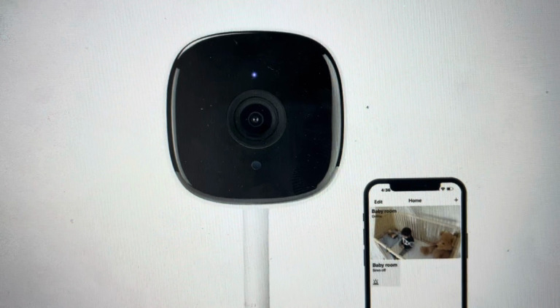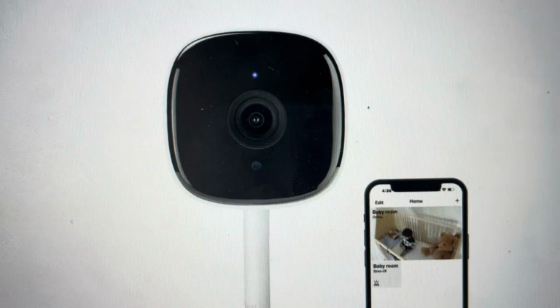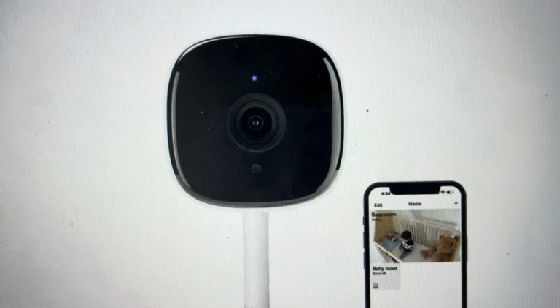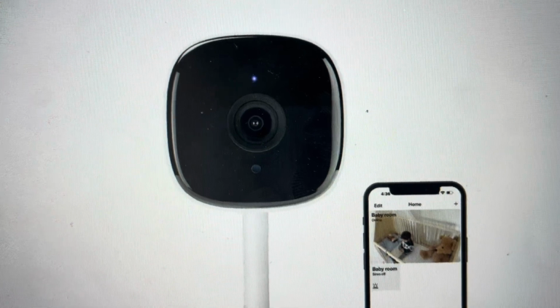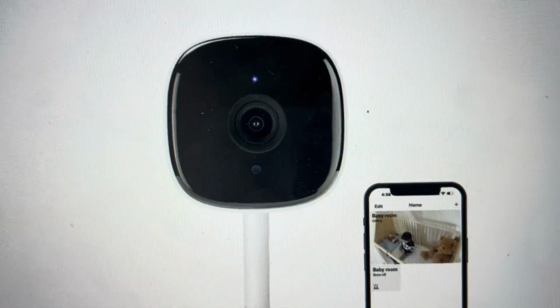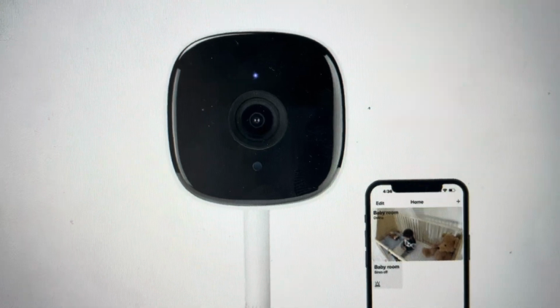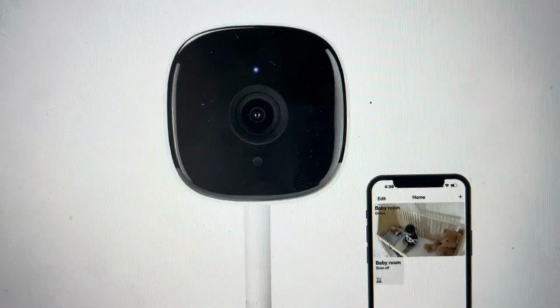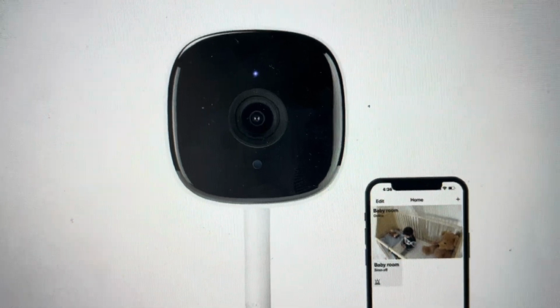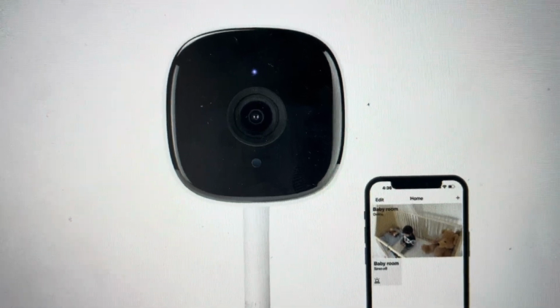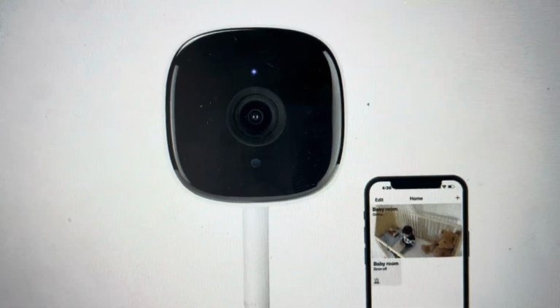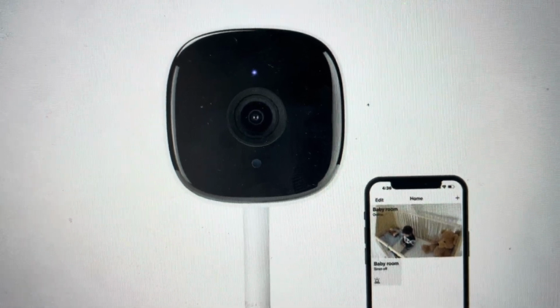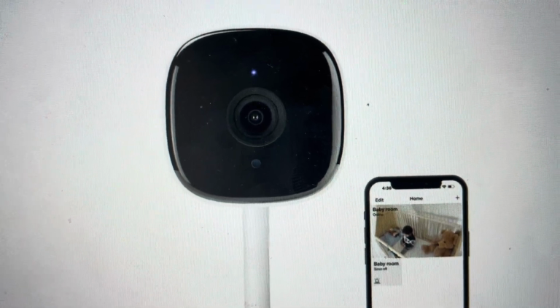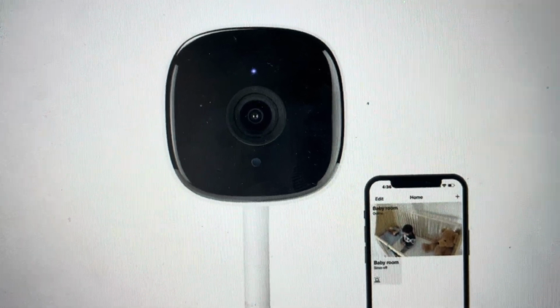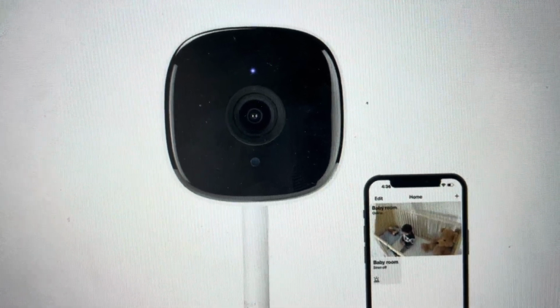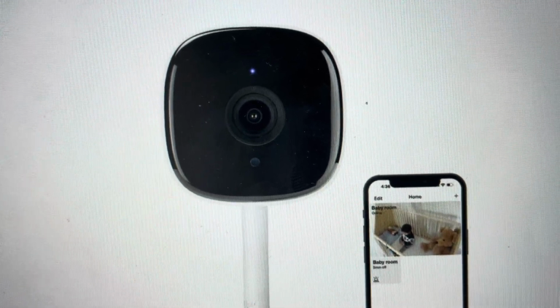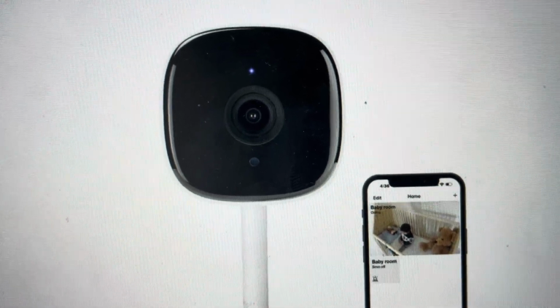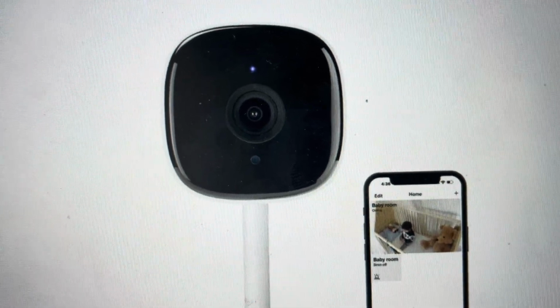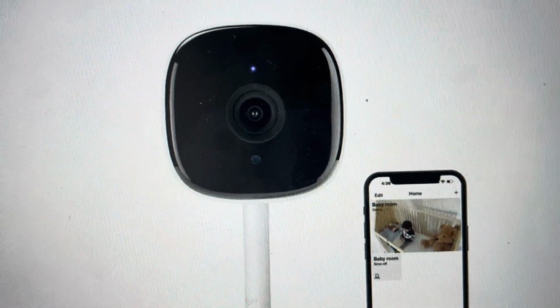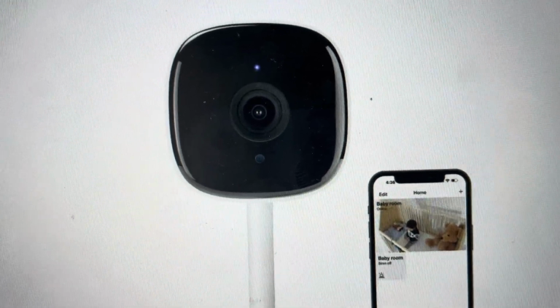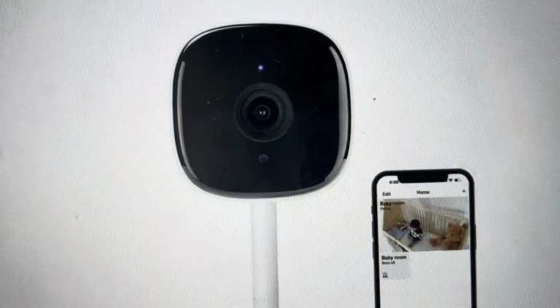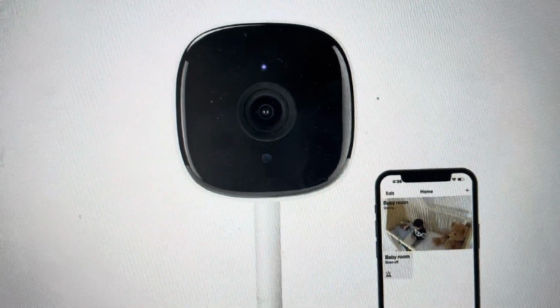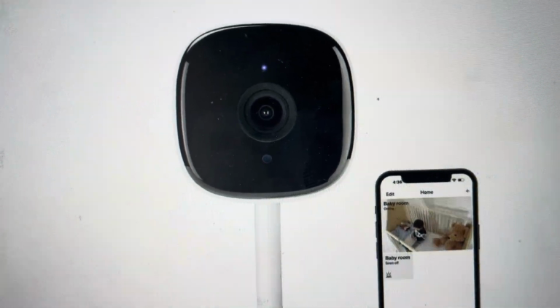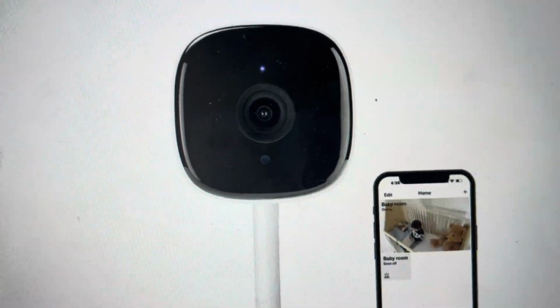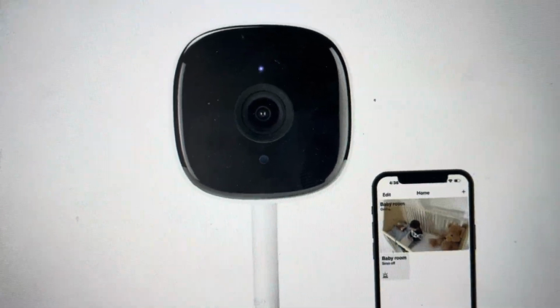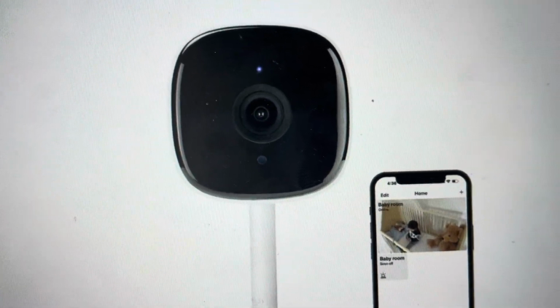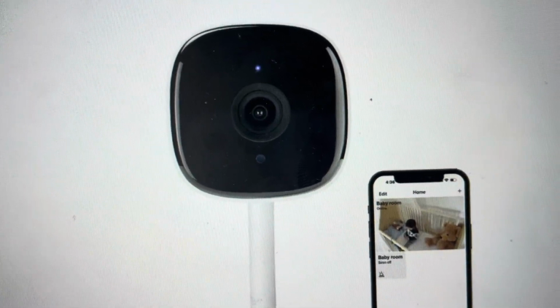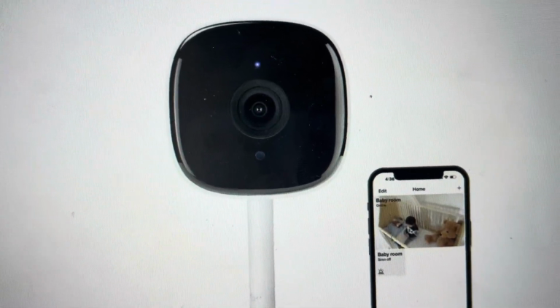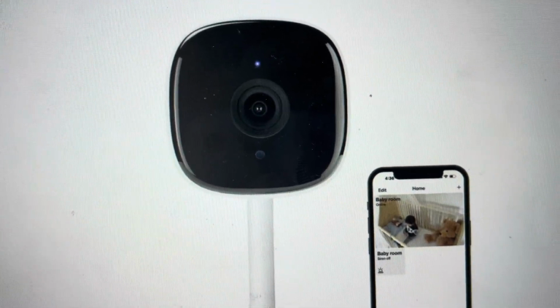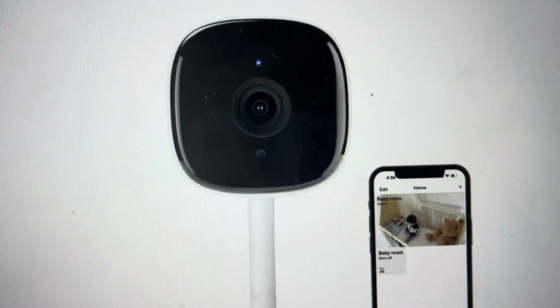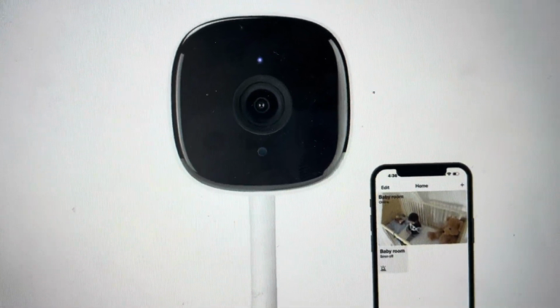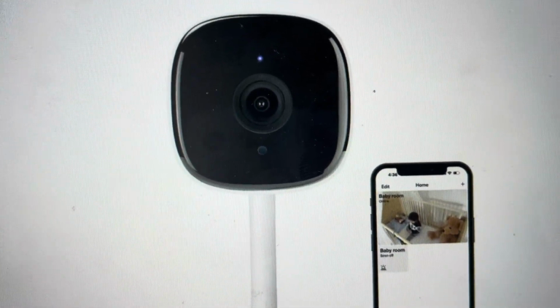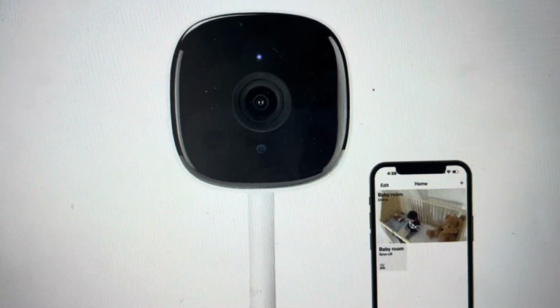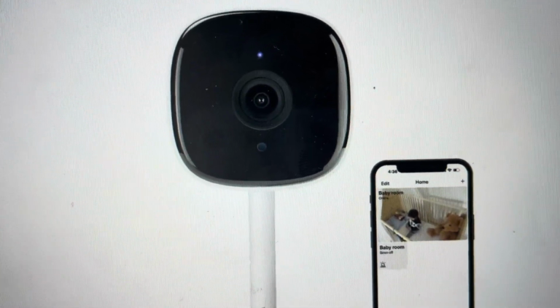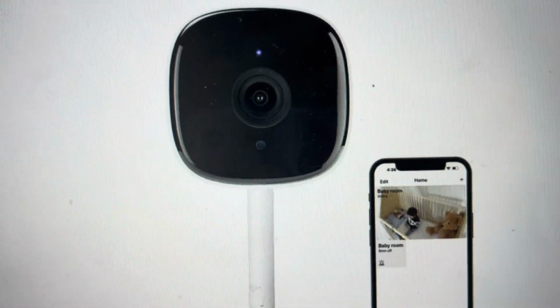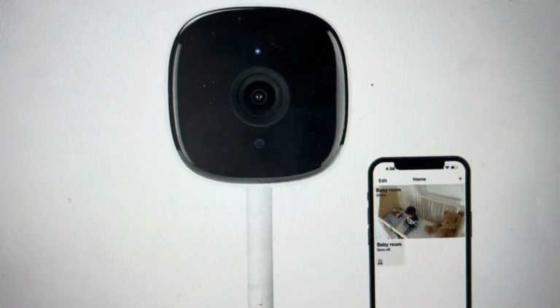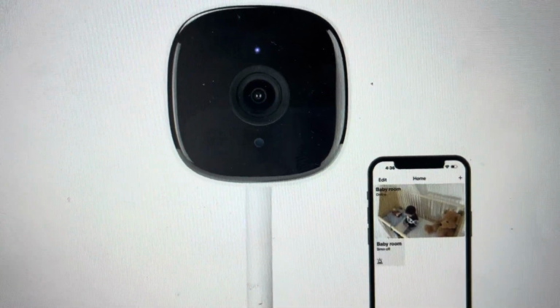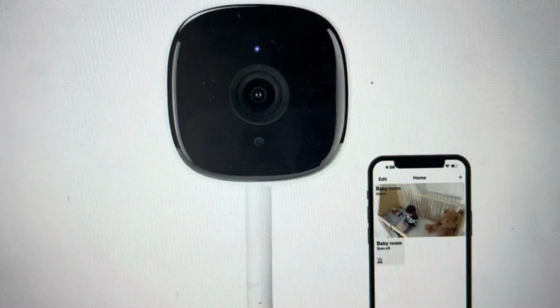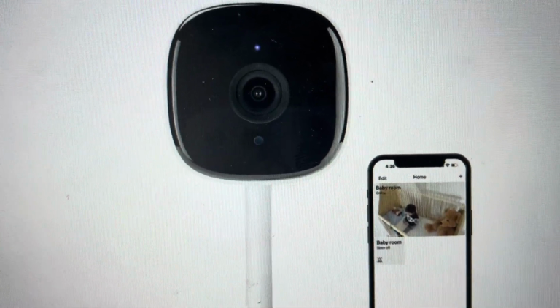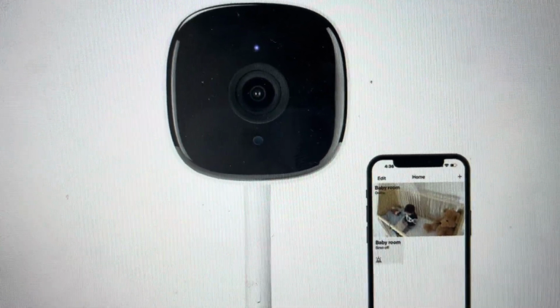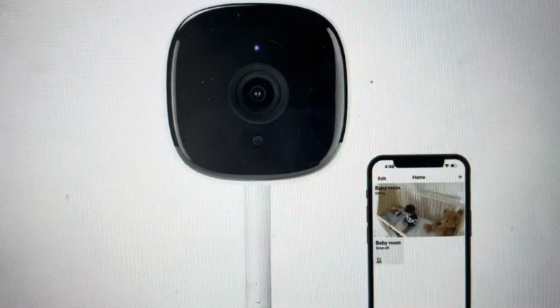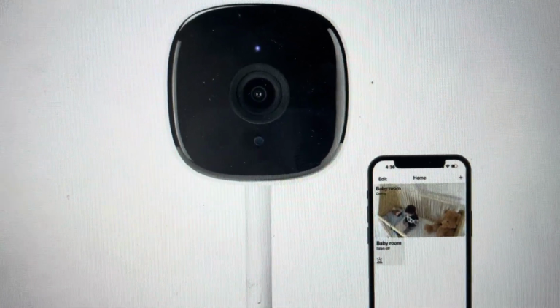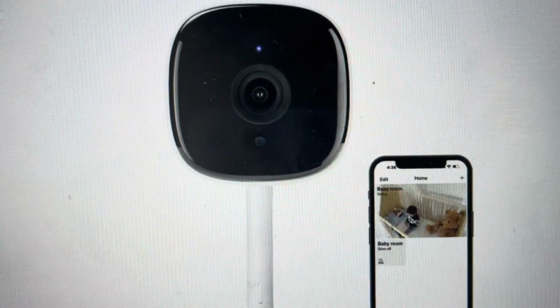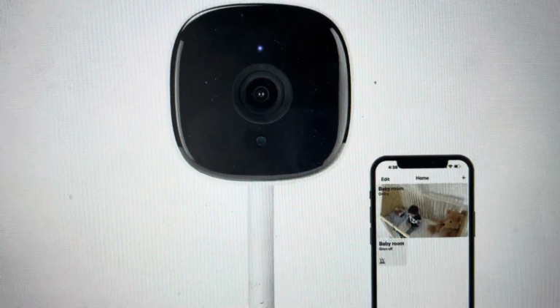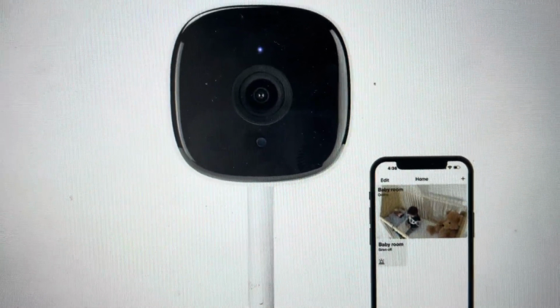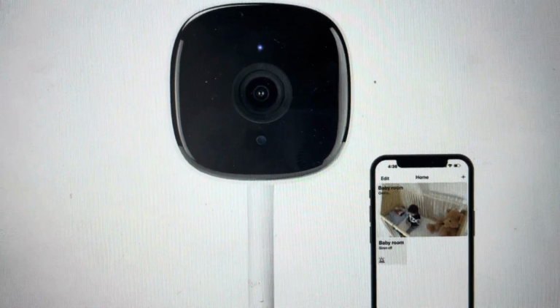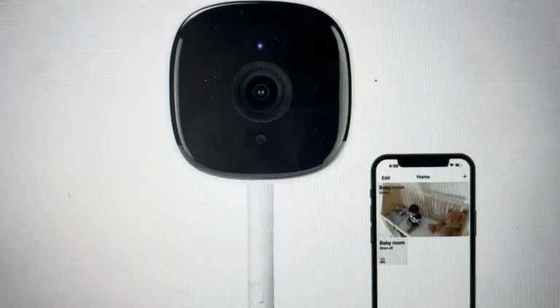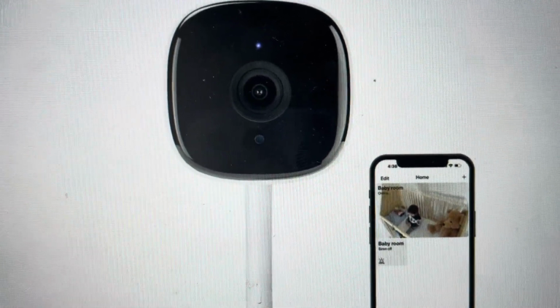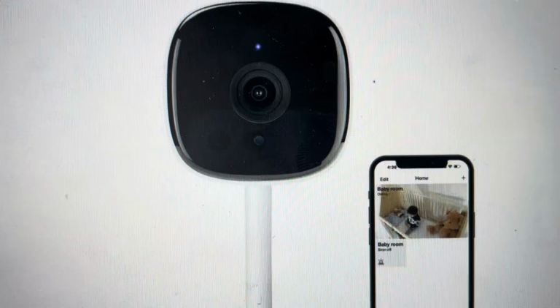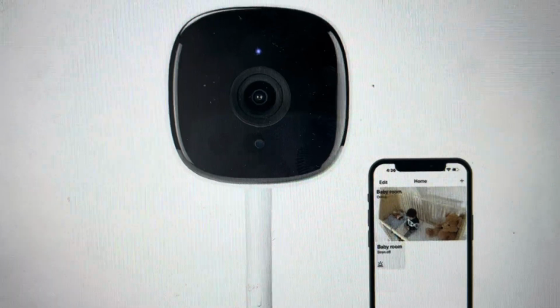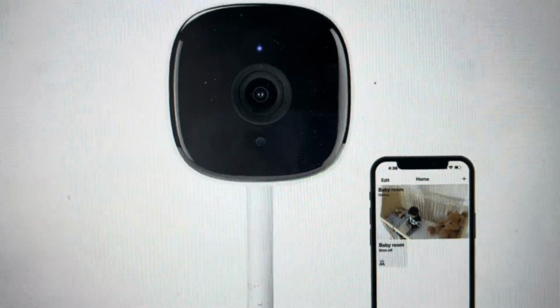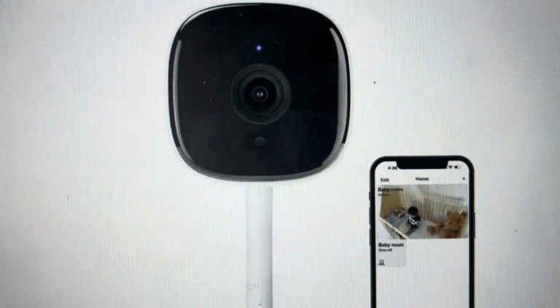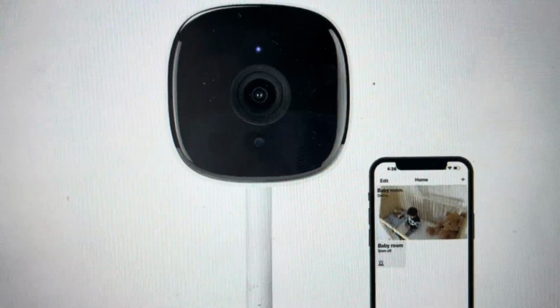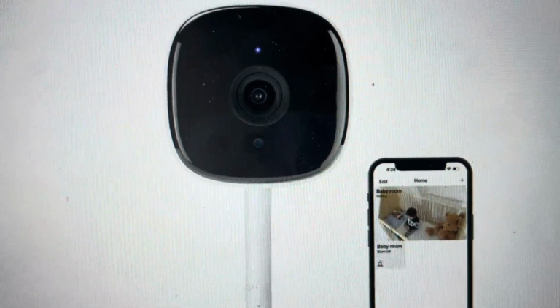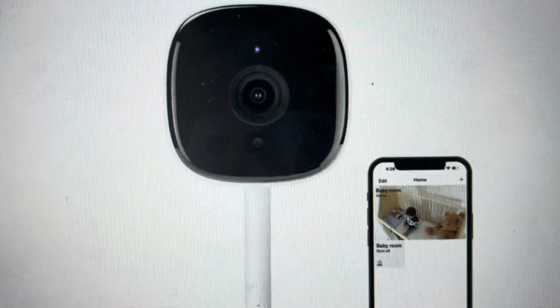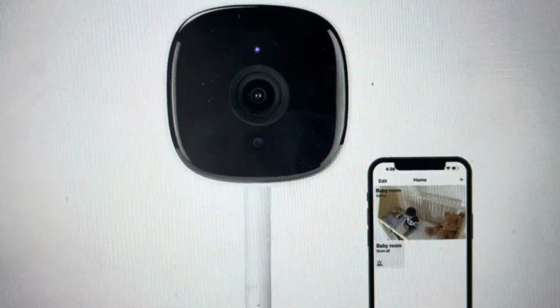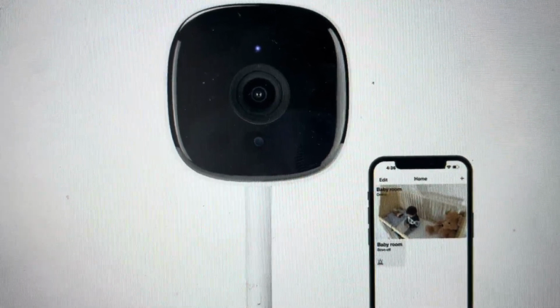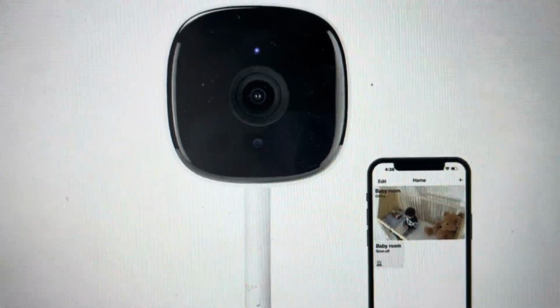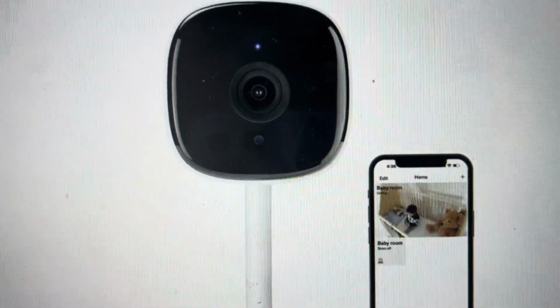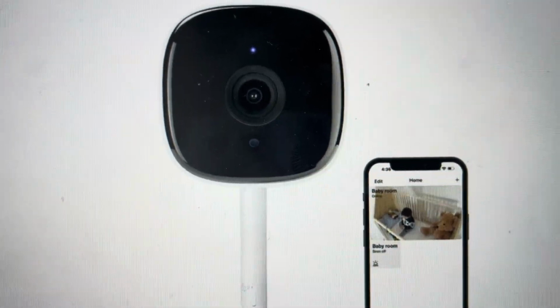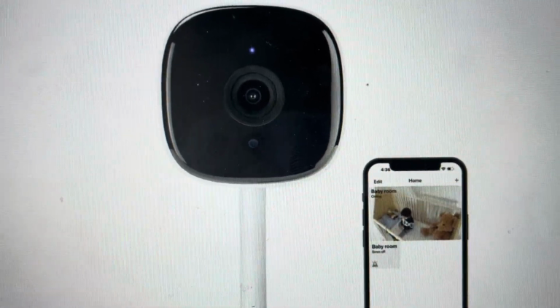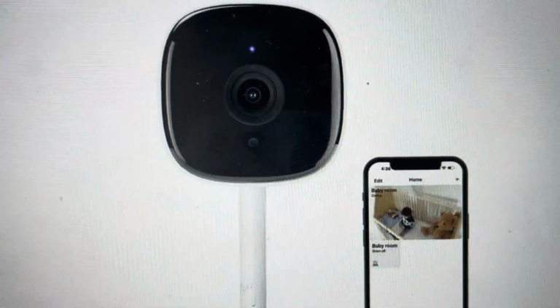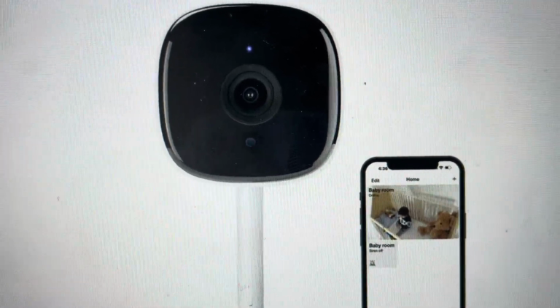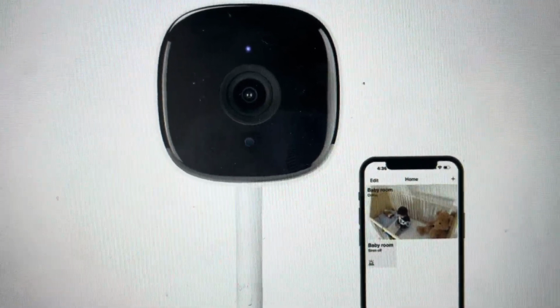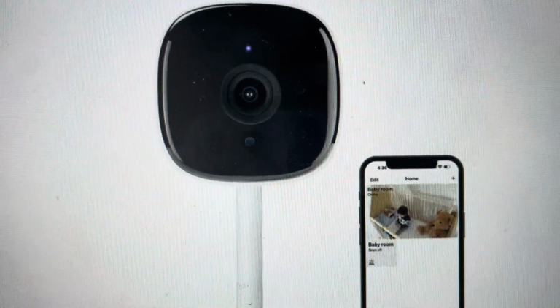Hey everybody, this is a real quick video in case you have a Mercury smart Wi-Fi camera and you need to do a hard reset on it.